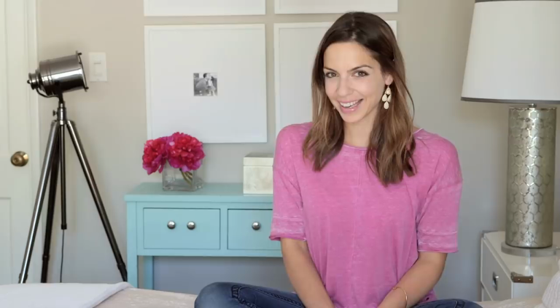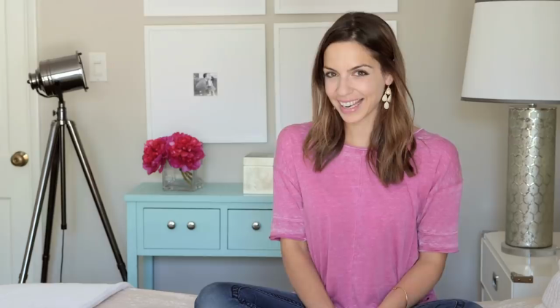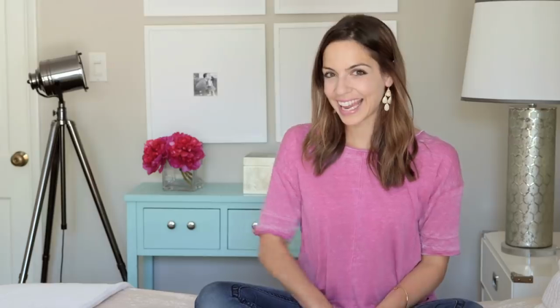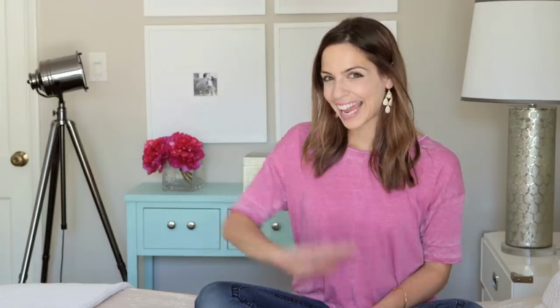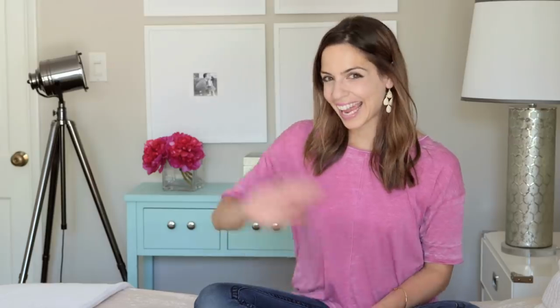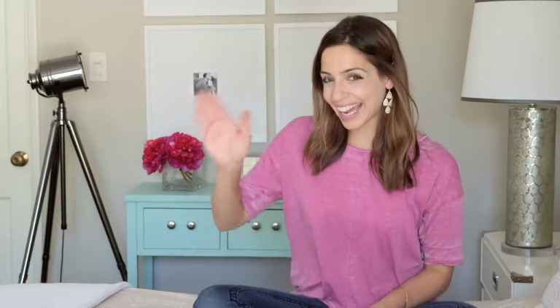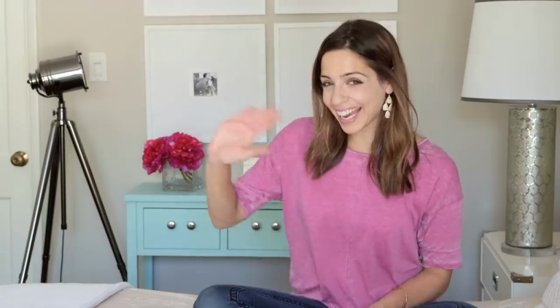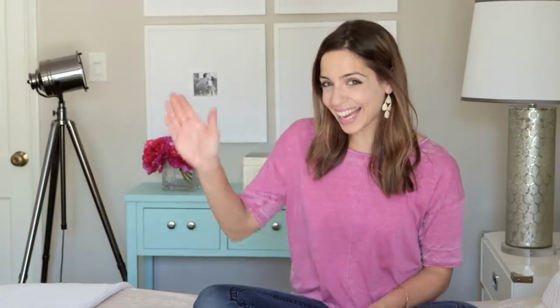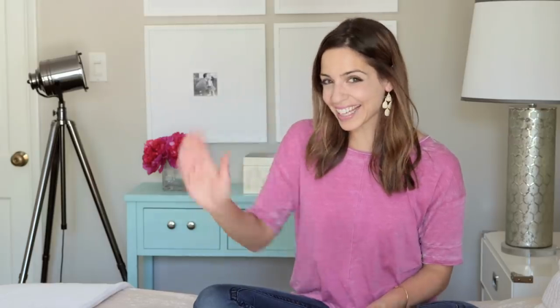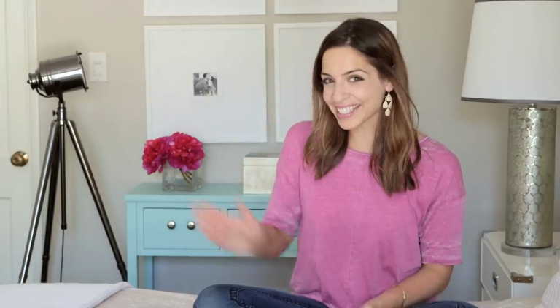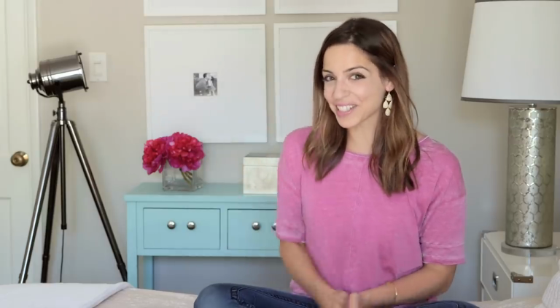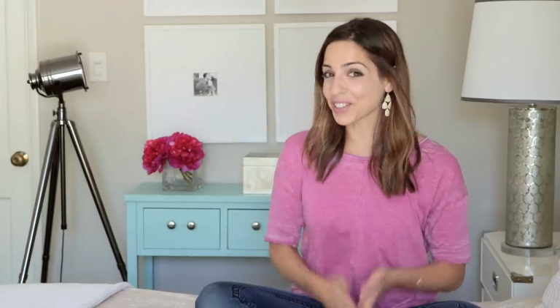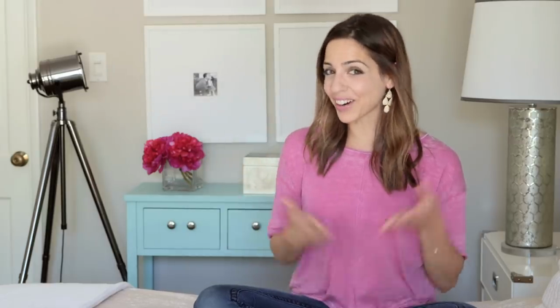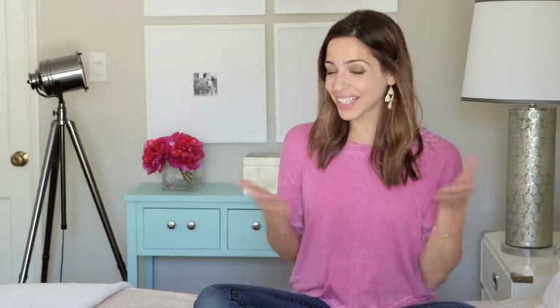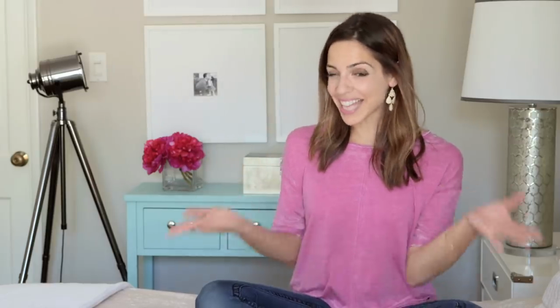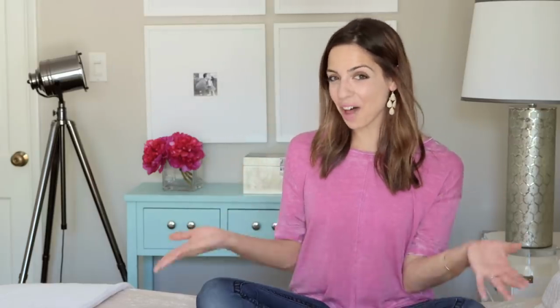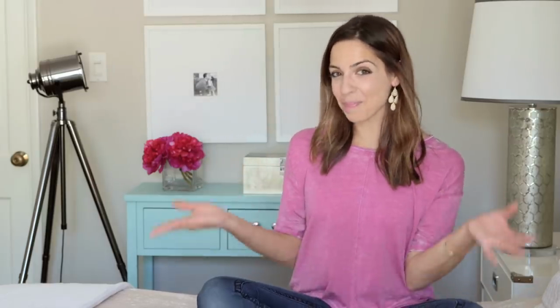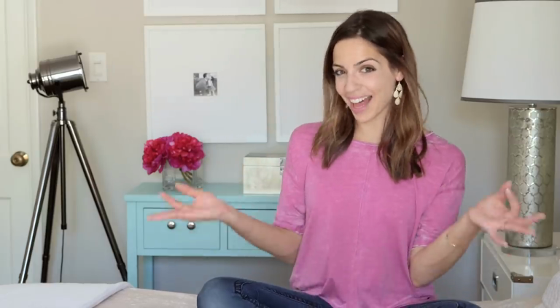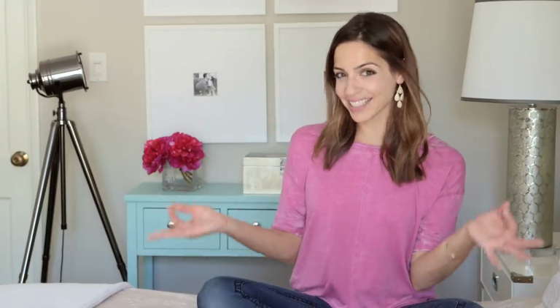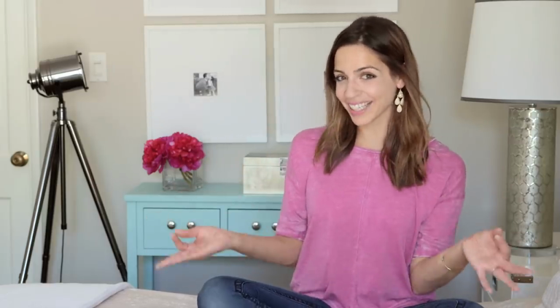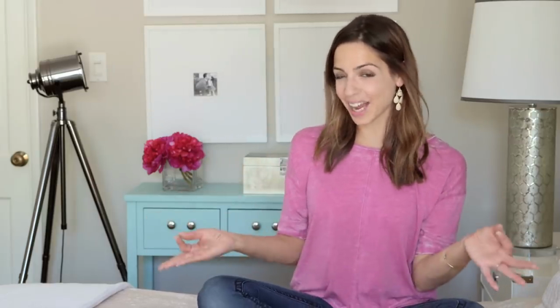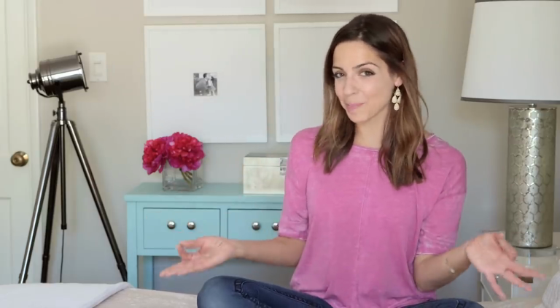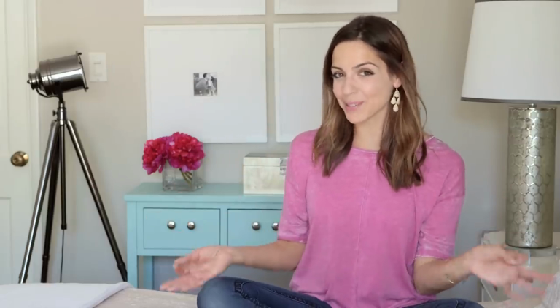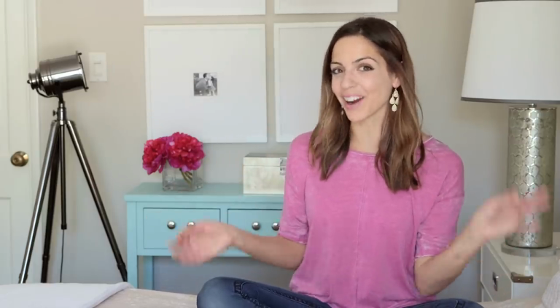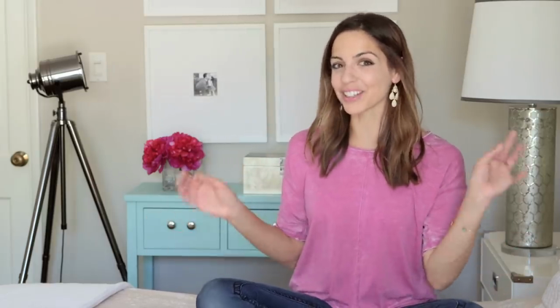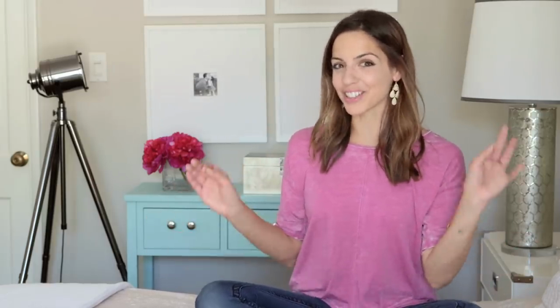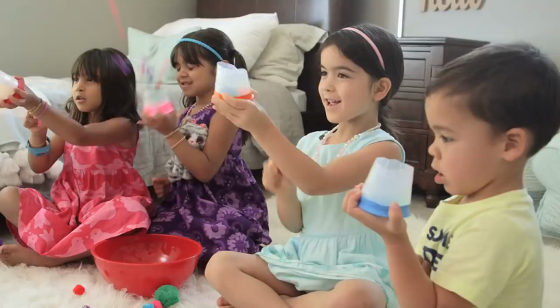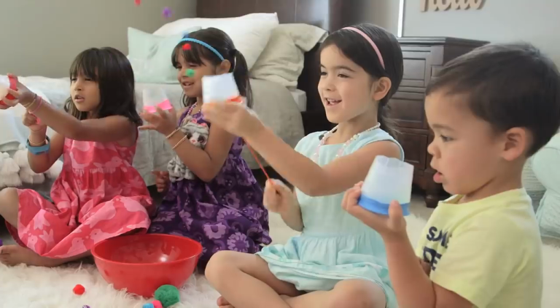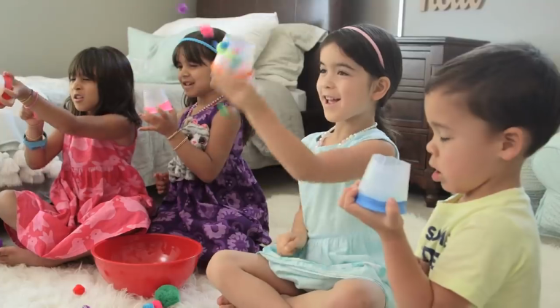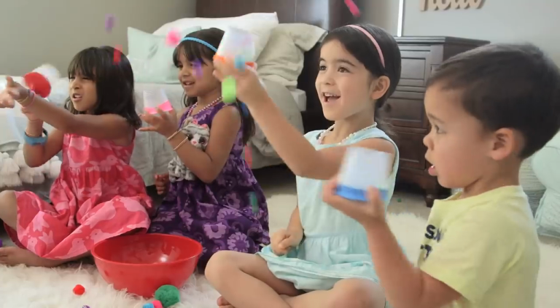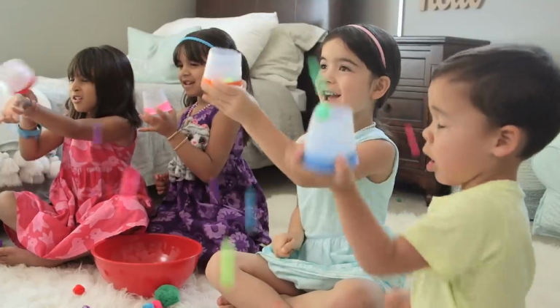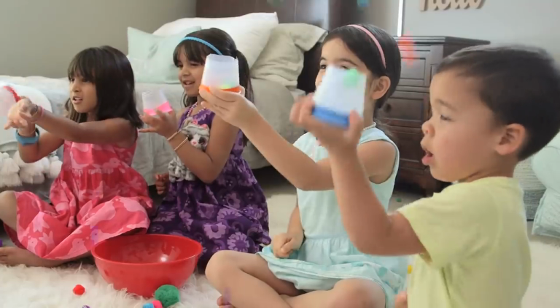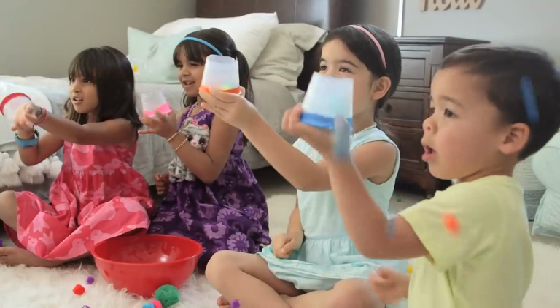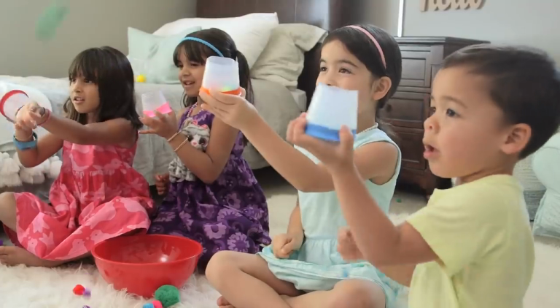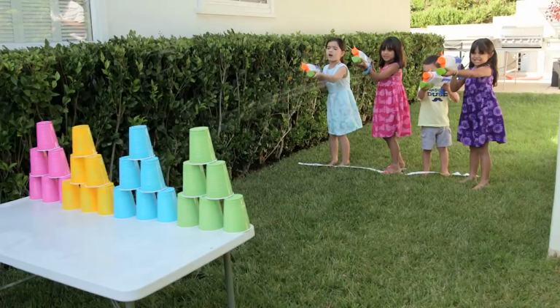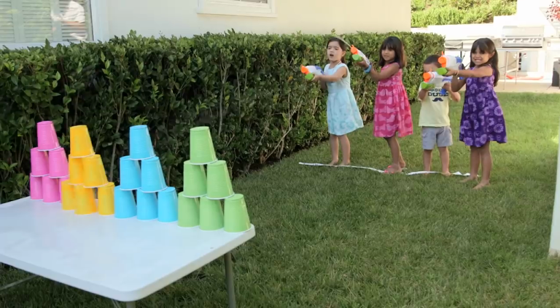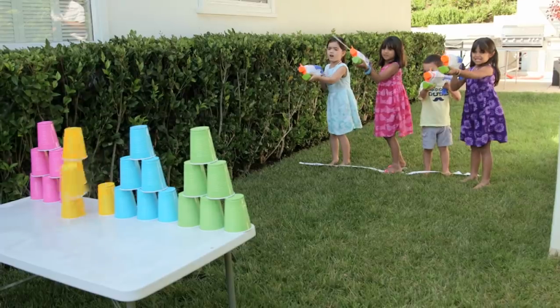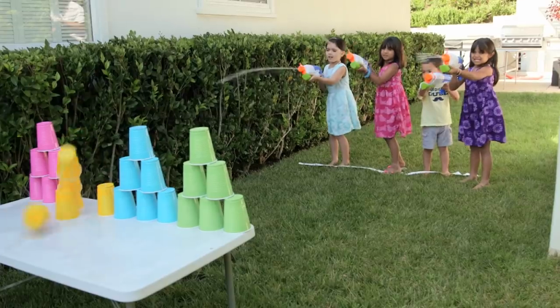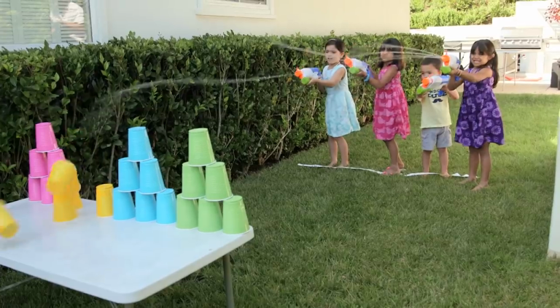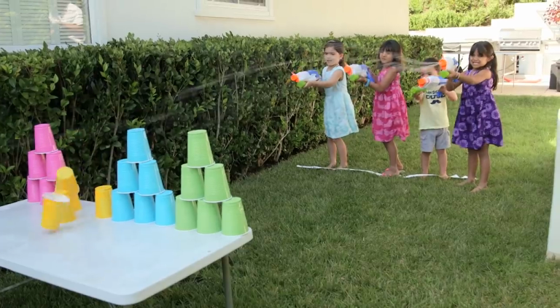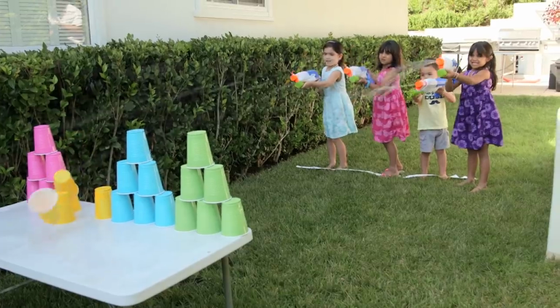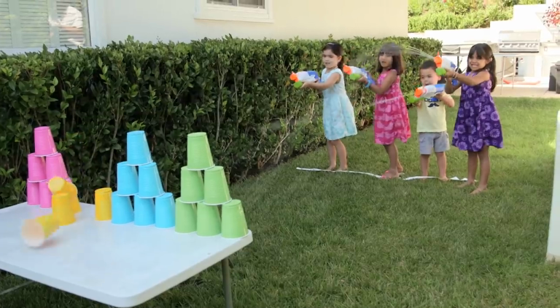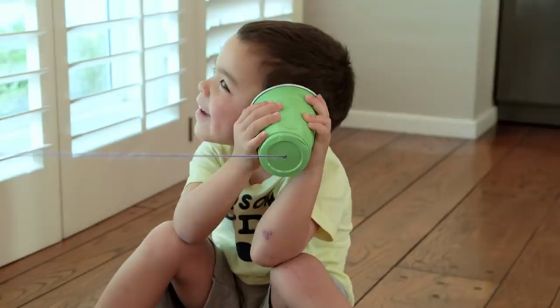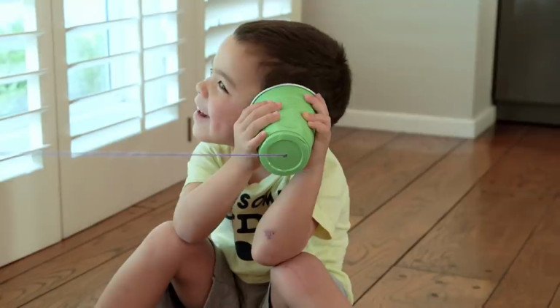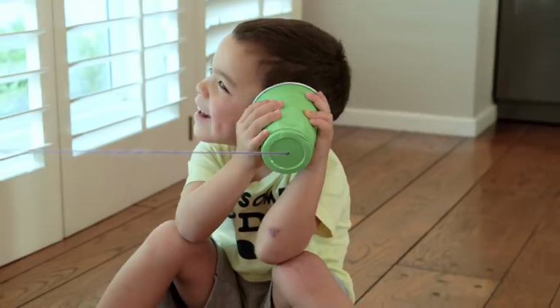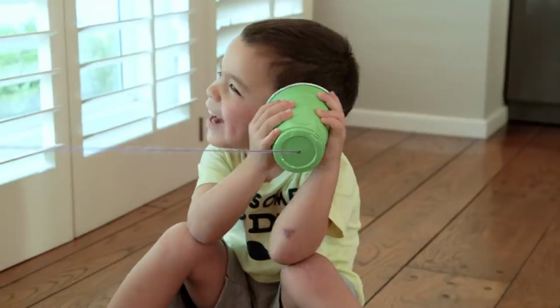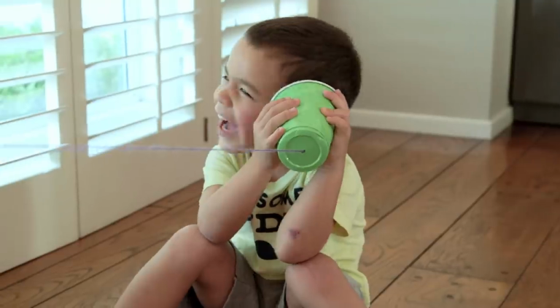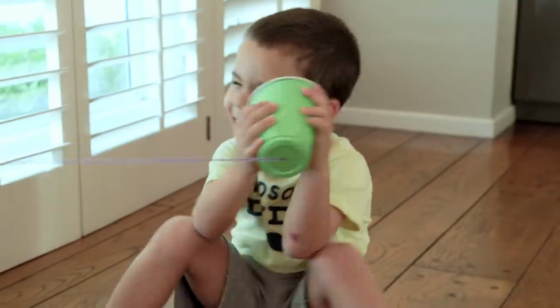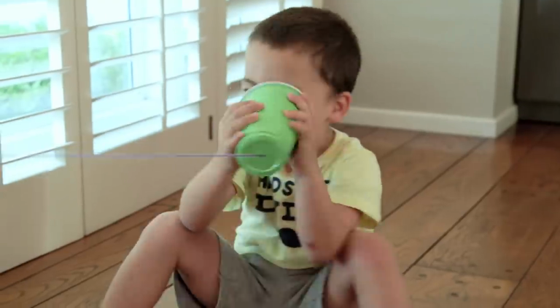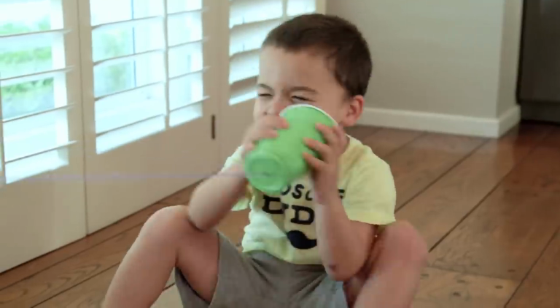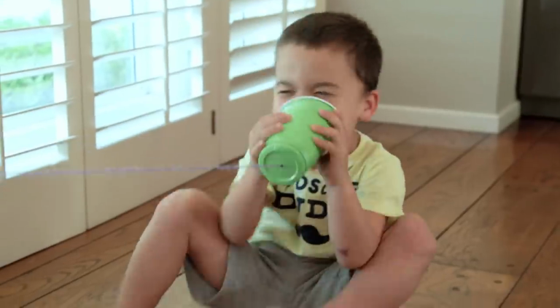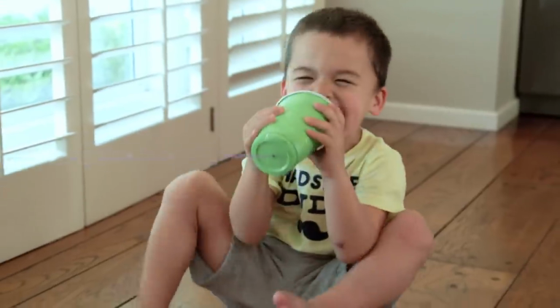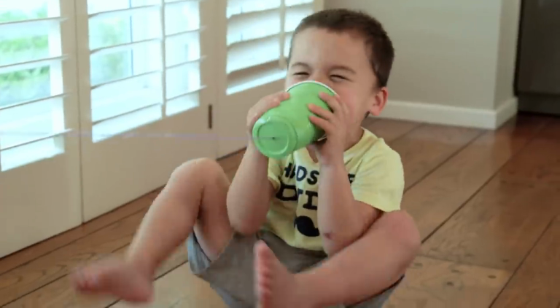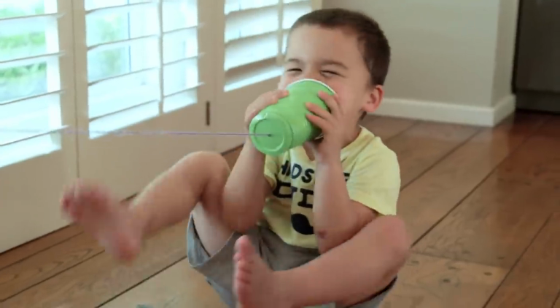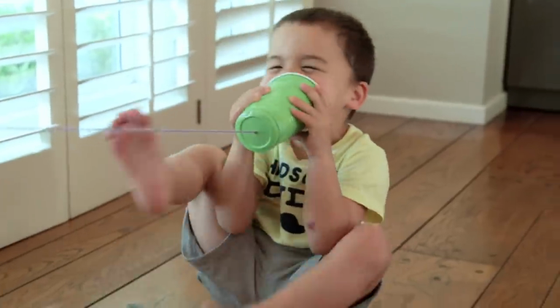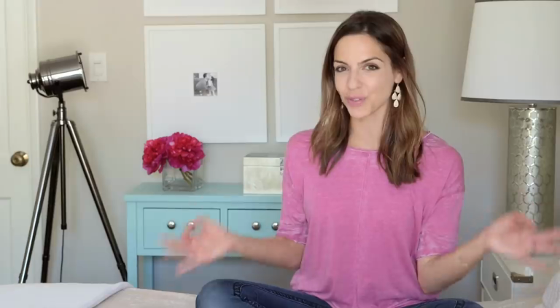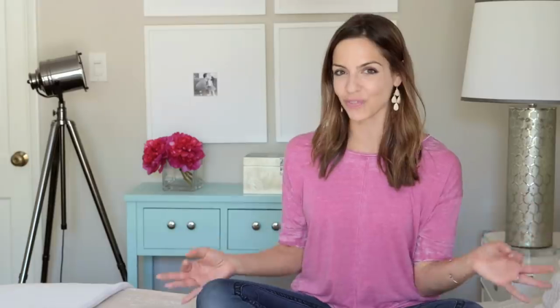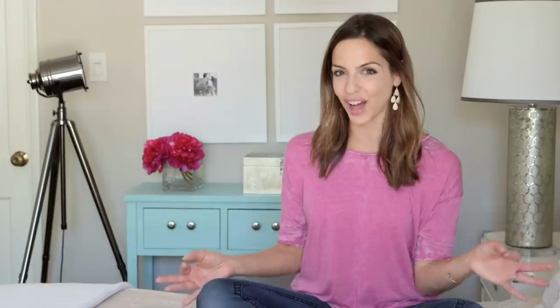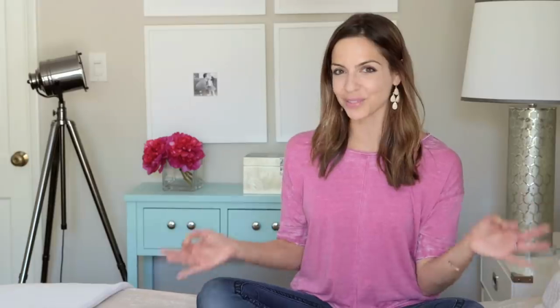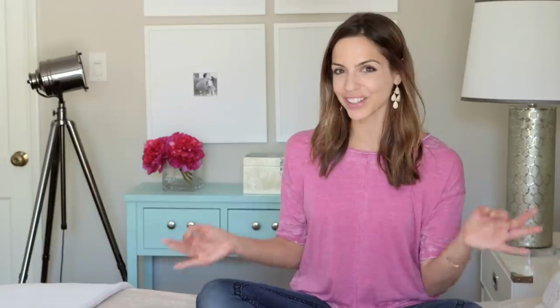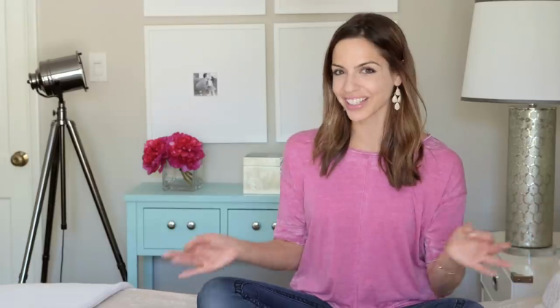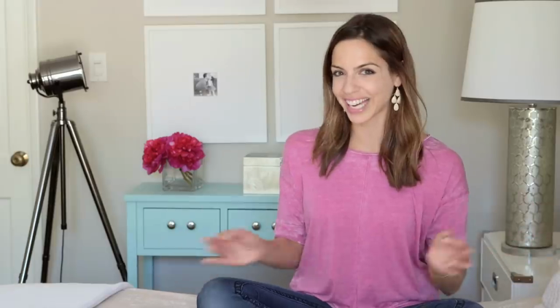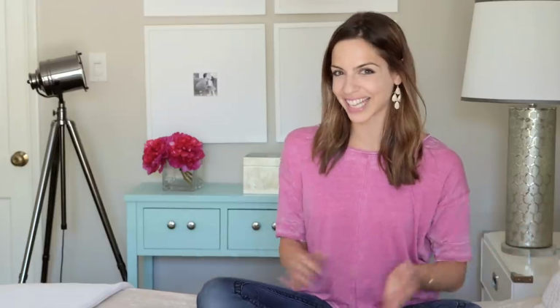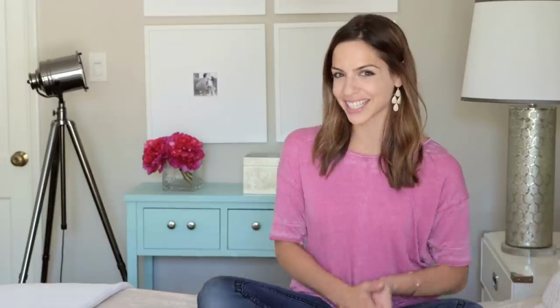Hey guys! Turns out plastic cups aren't just for frat parties. Here are five ways to reuse them and have some fun with your kids.